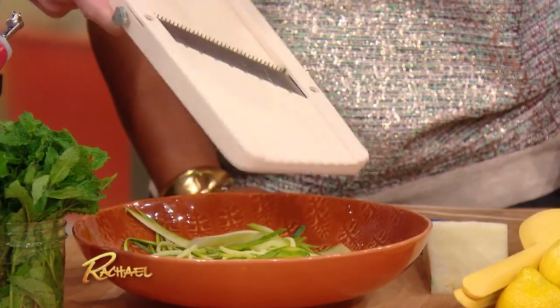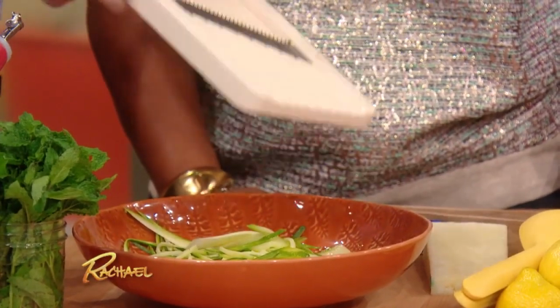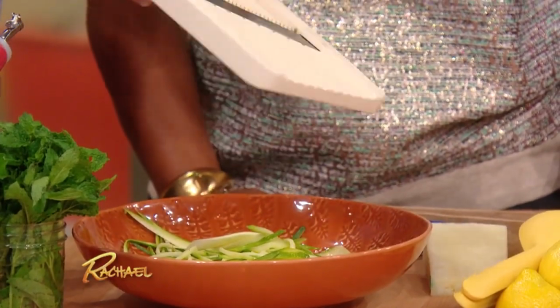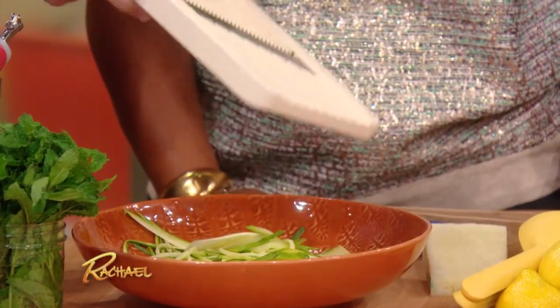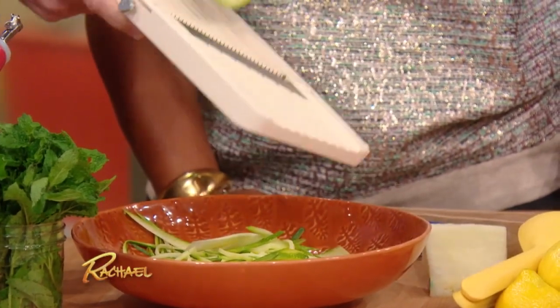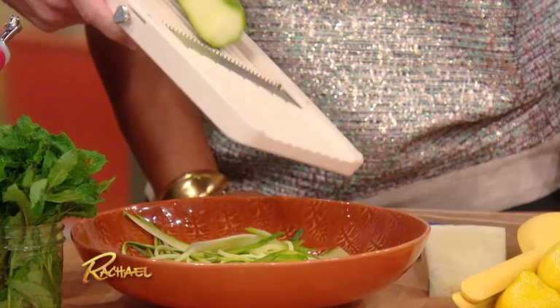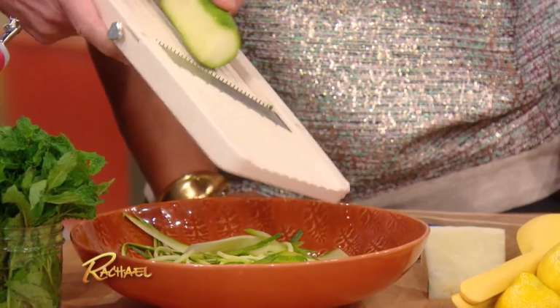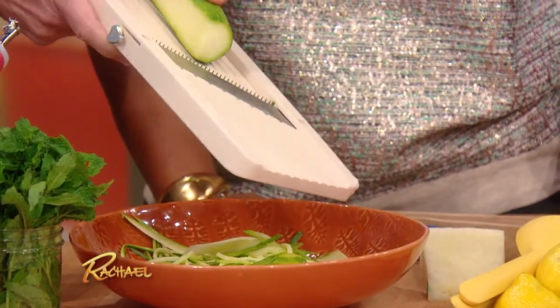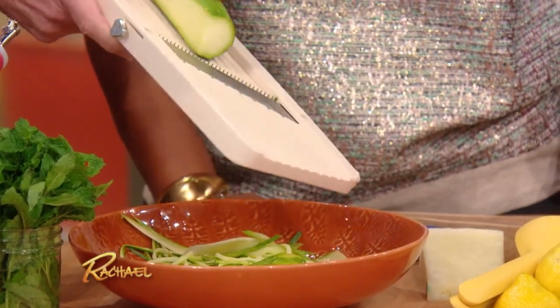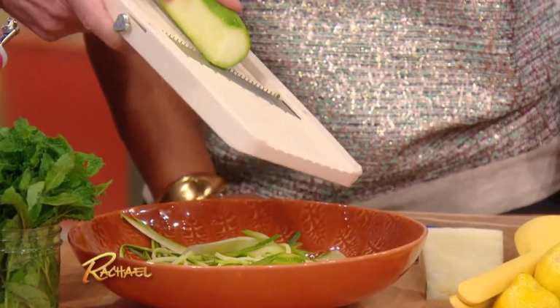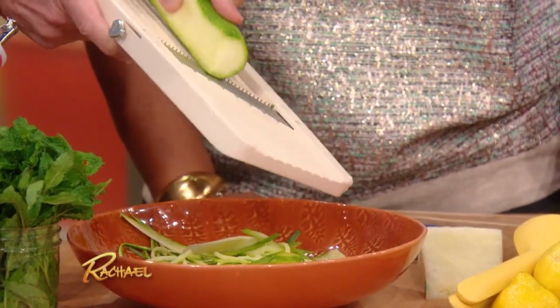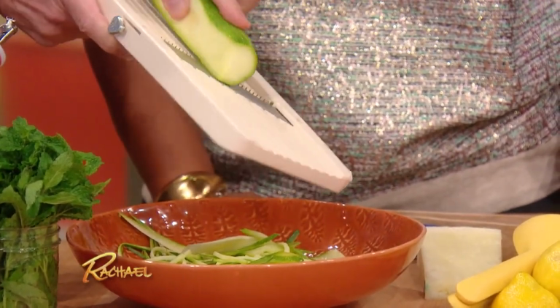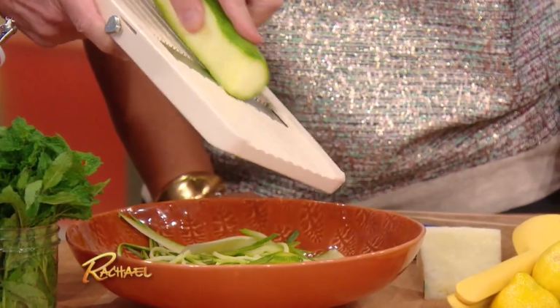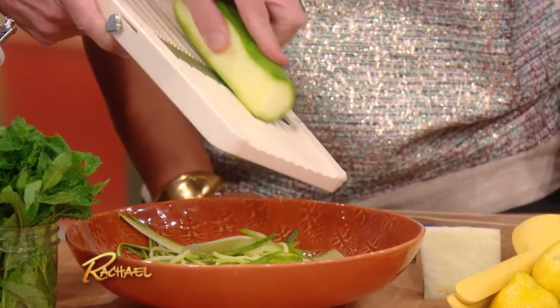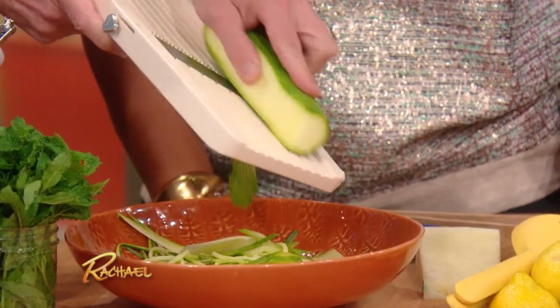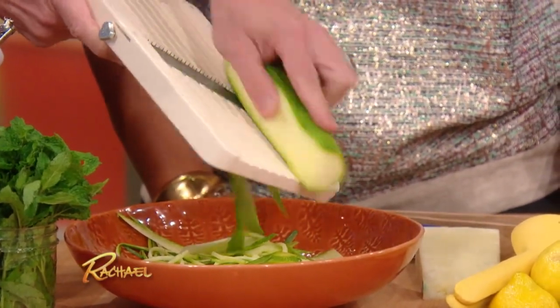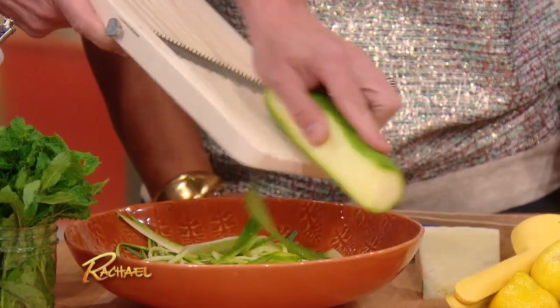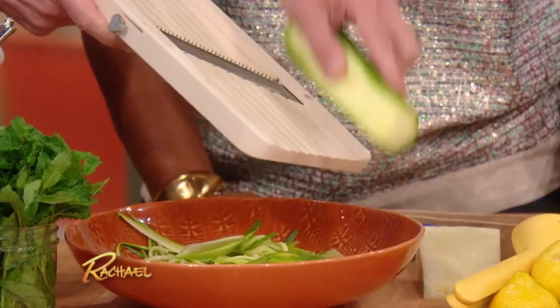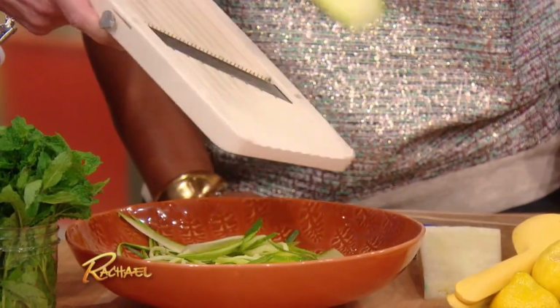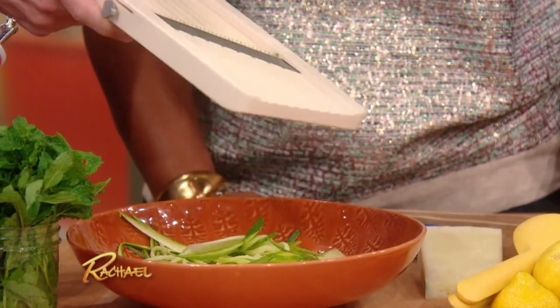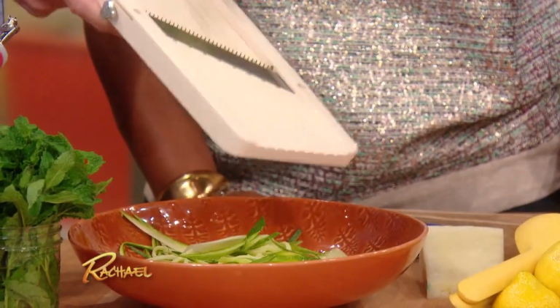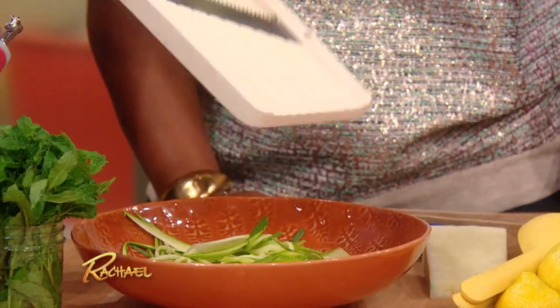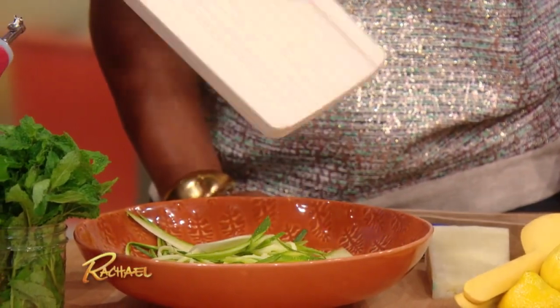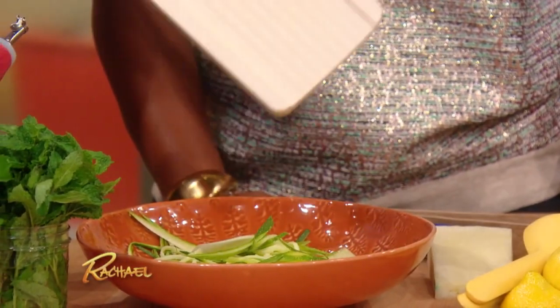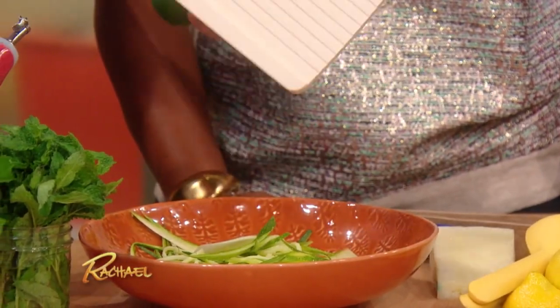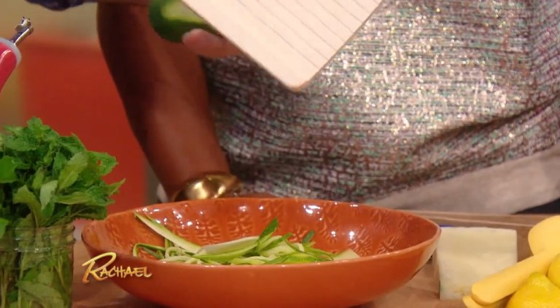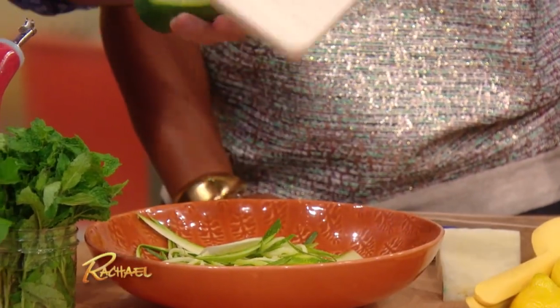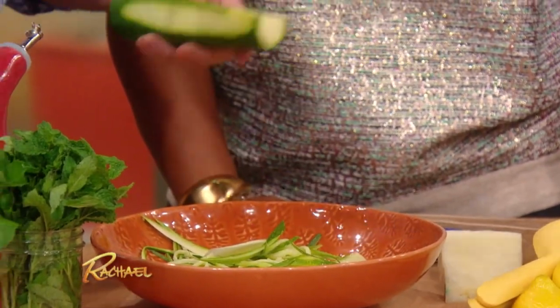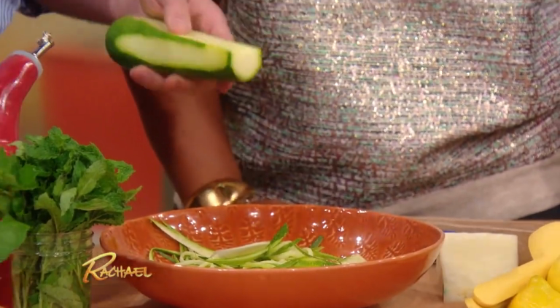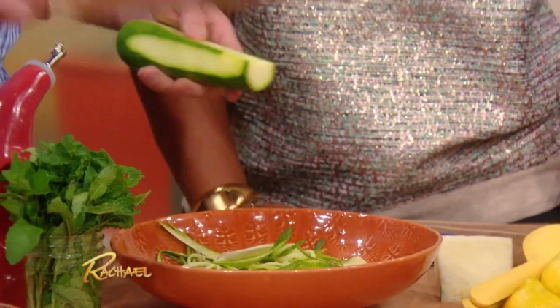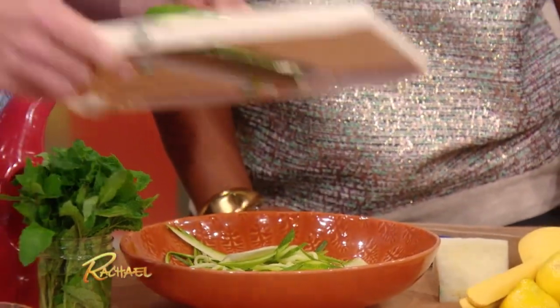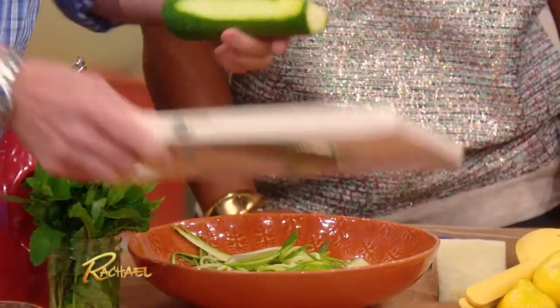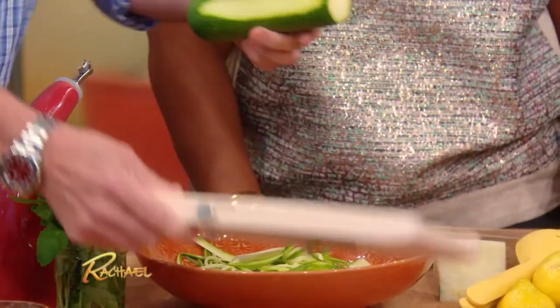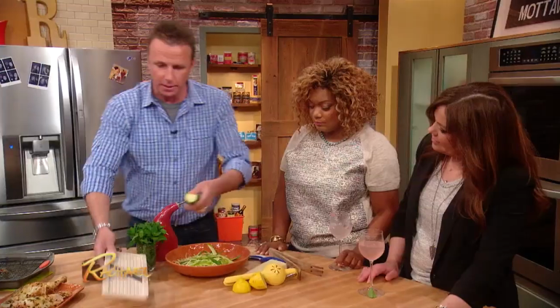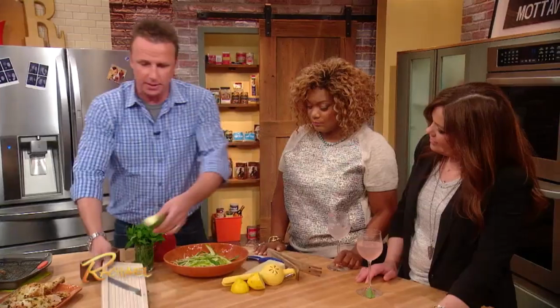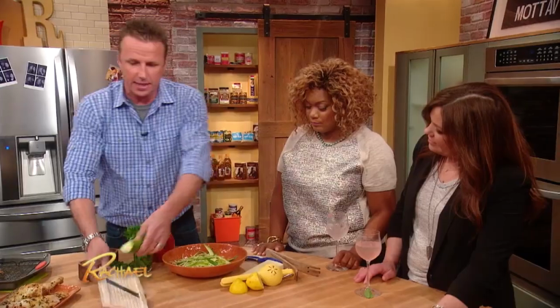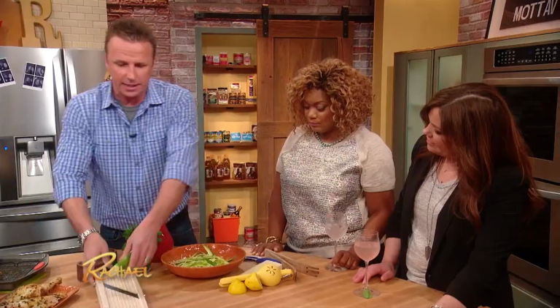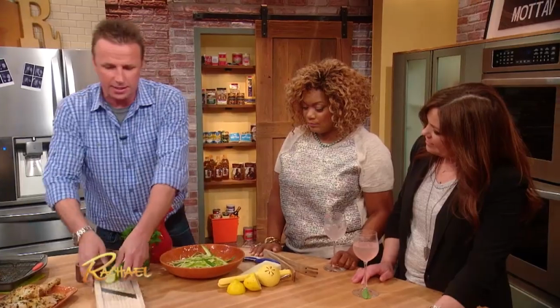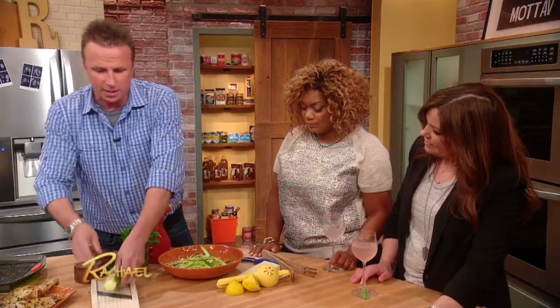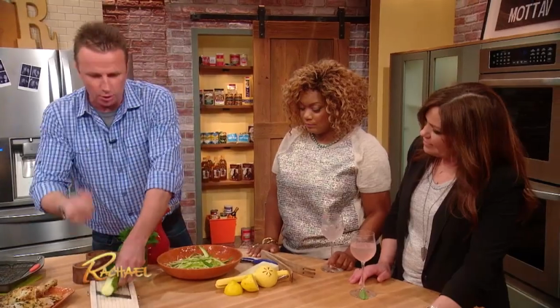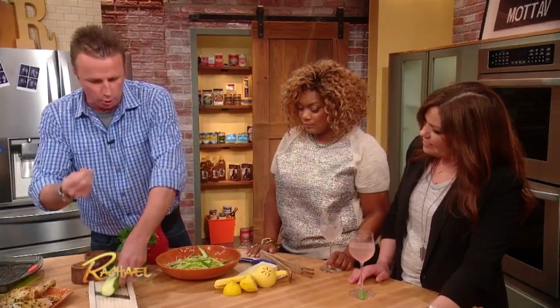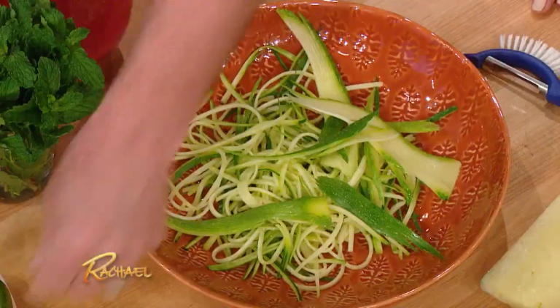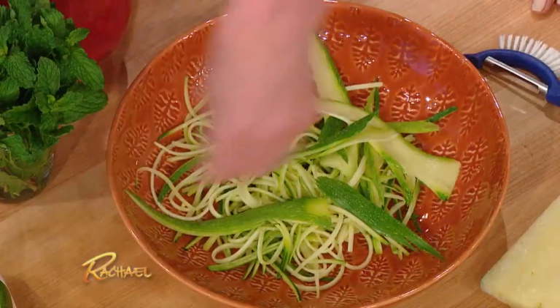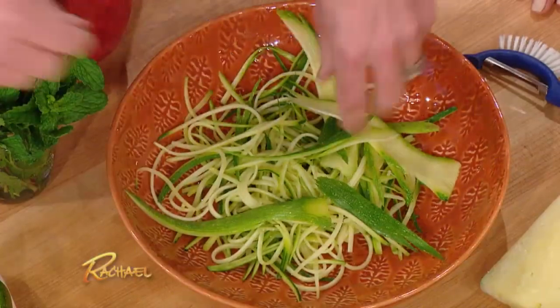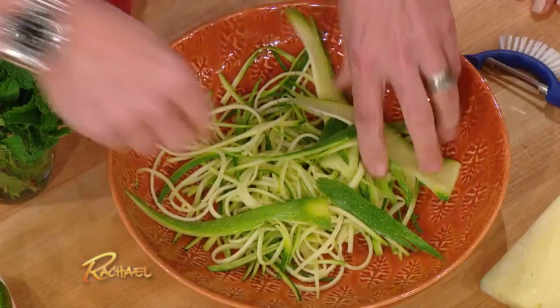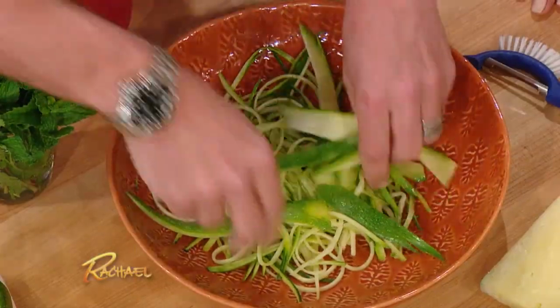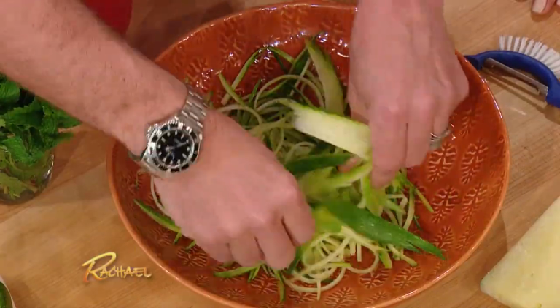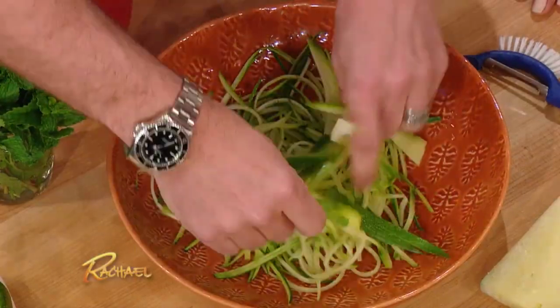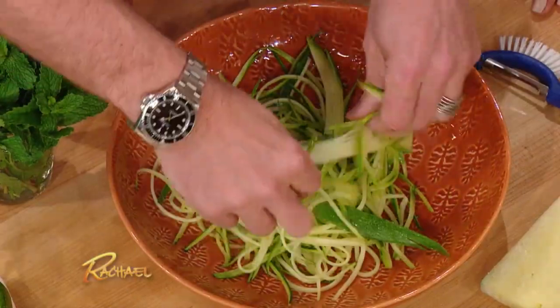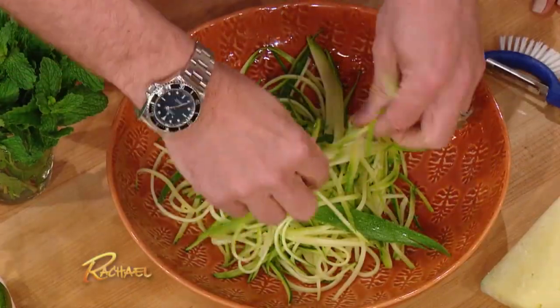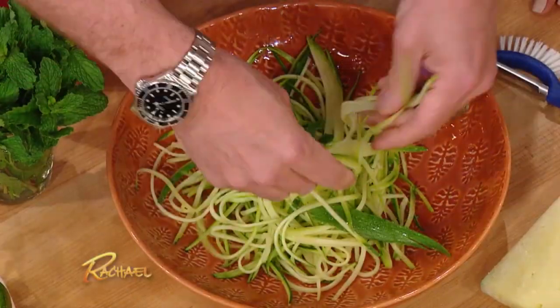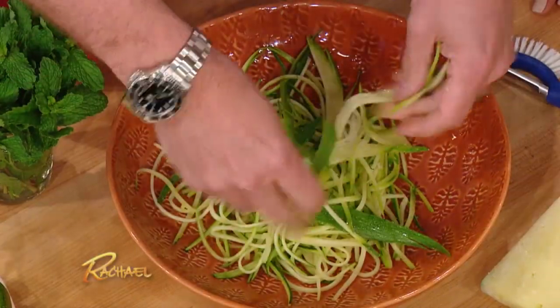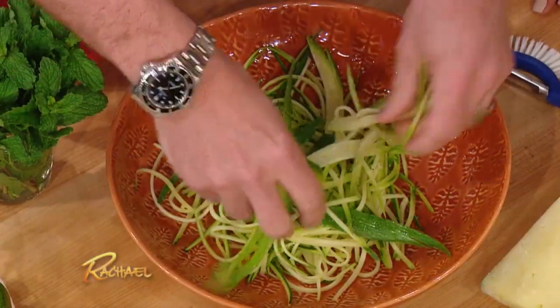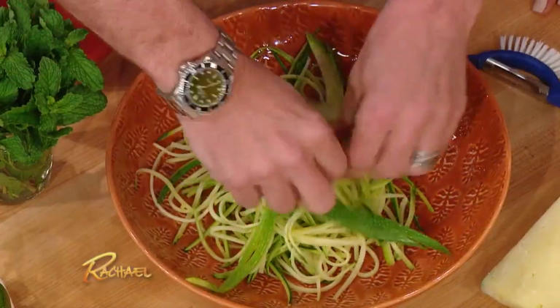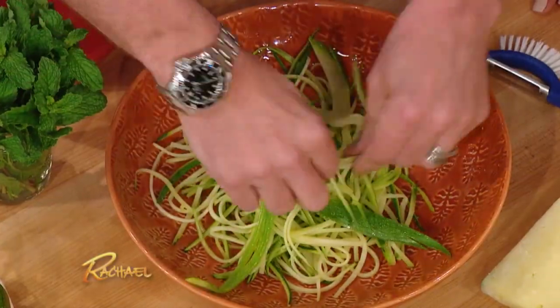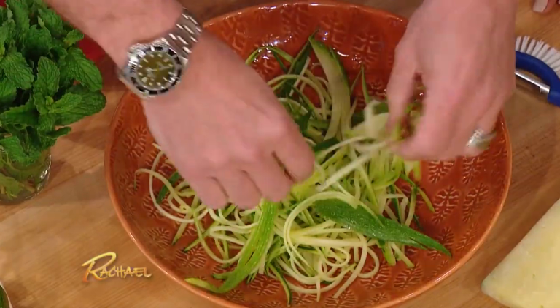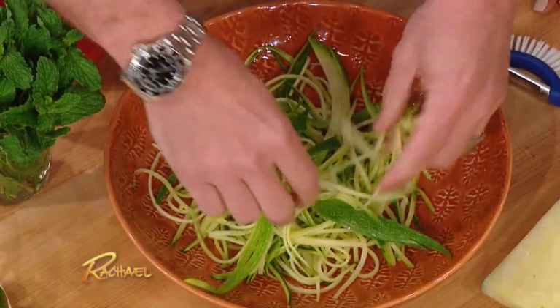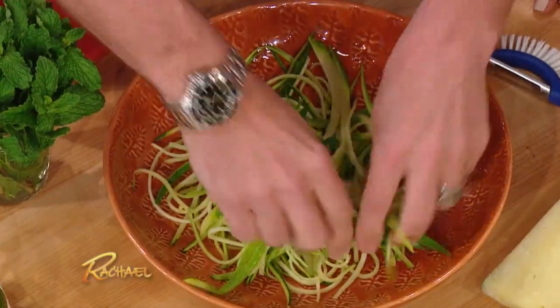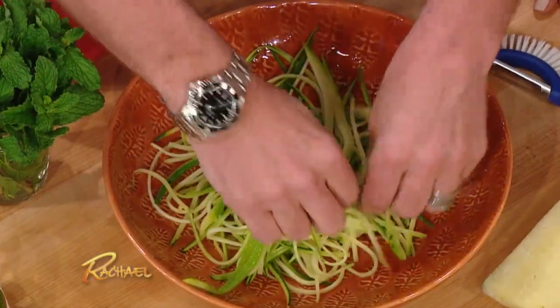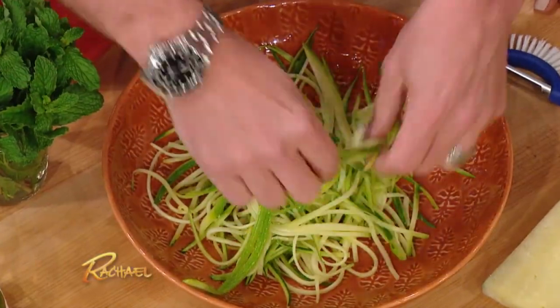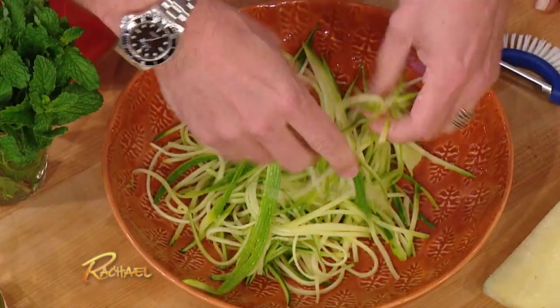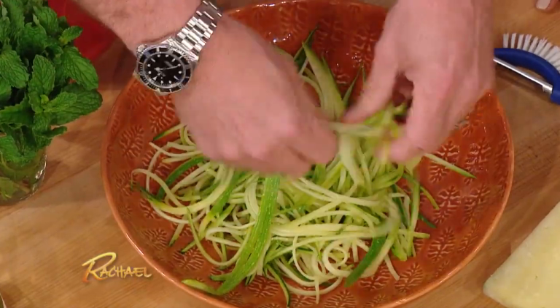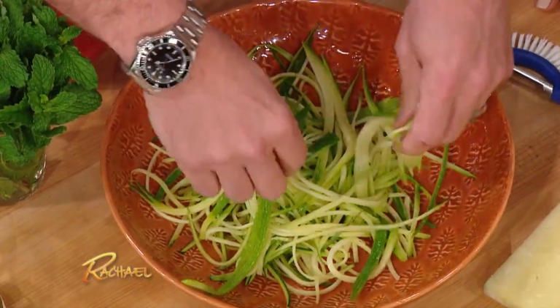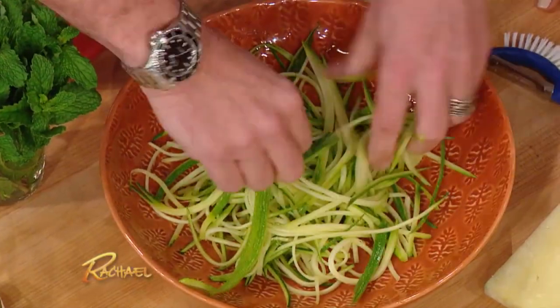I usually use all the outside. I don't get down to the seed part because that gets a little bit too moist. See, look — it breaks right up.